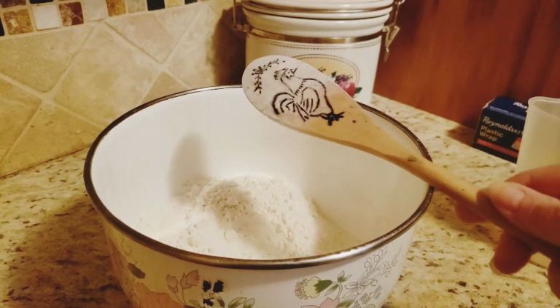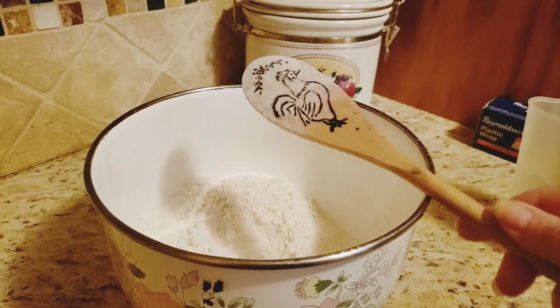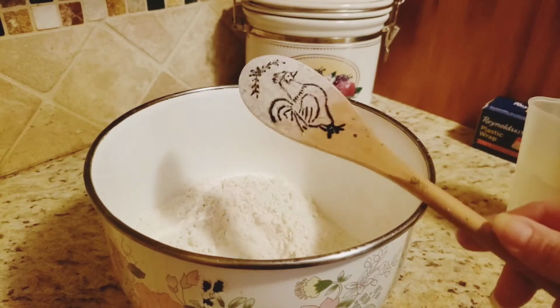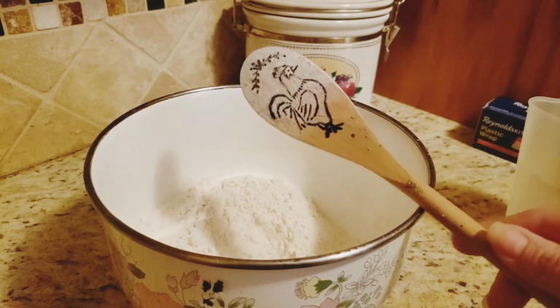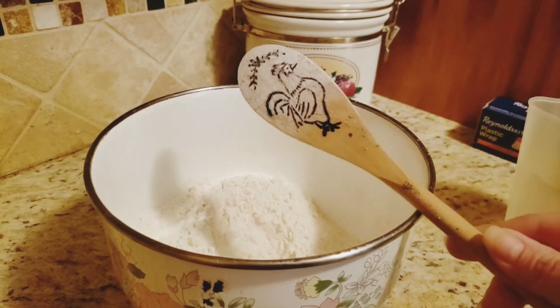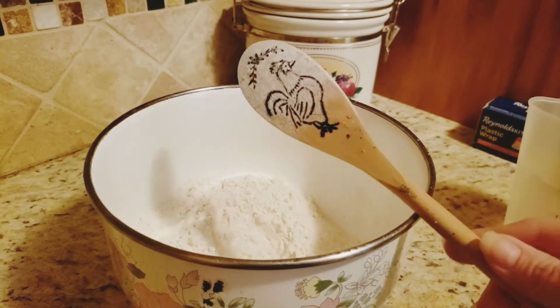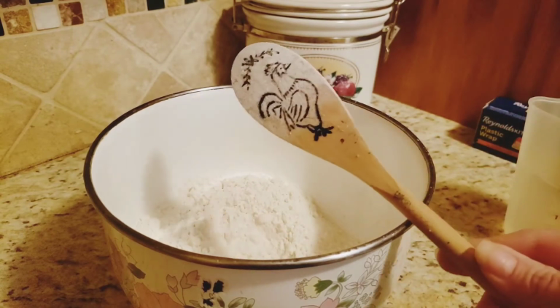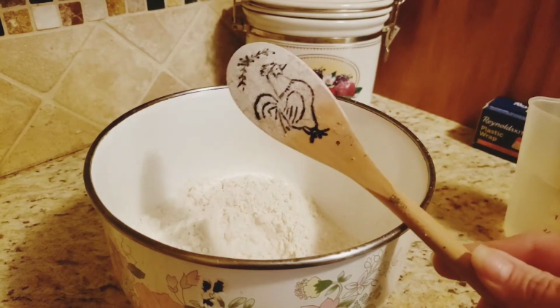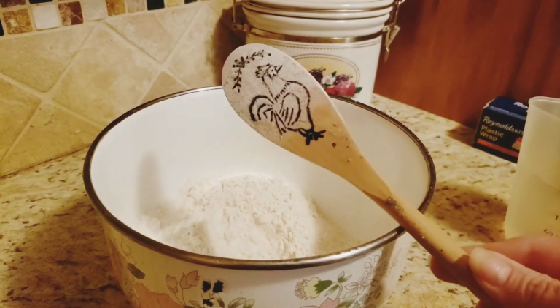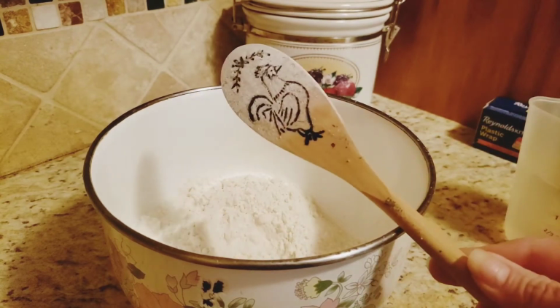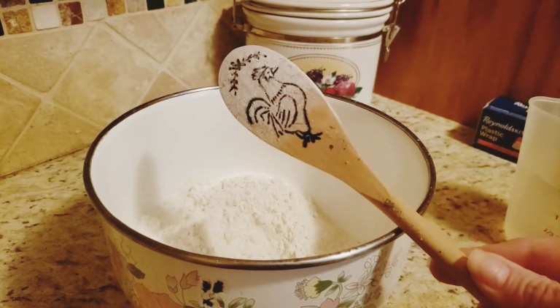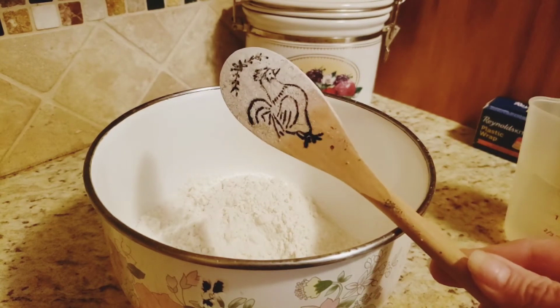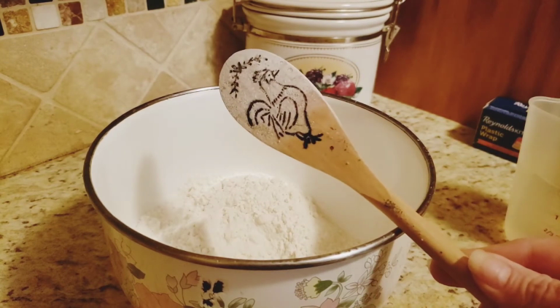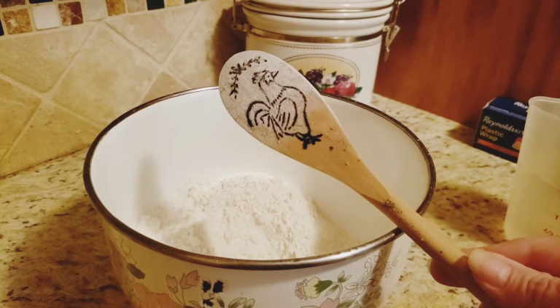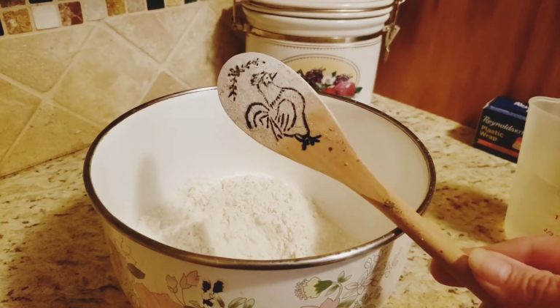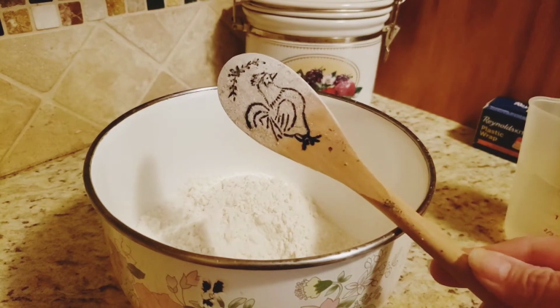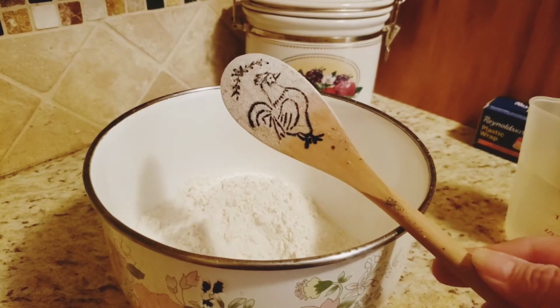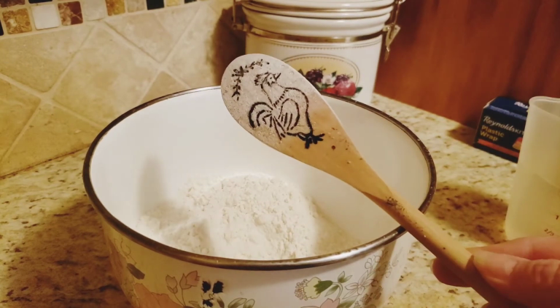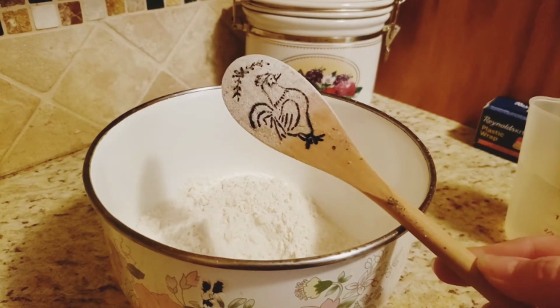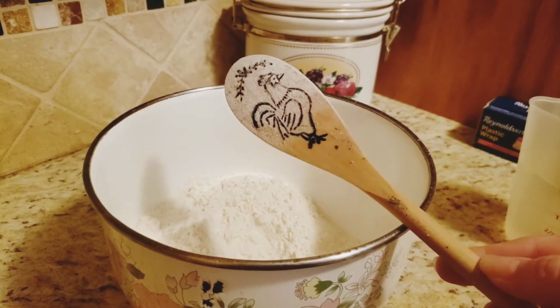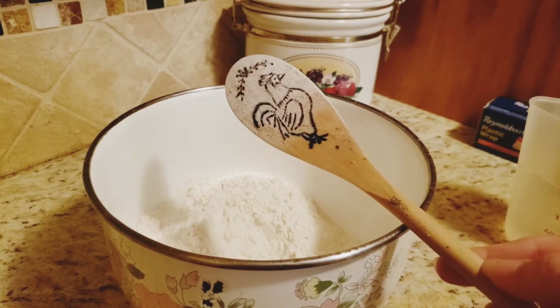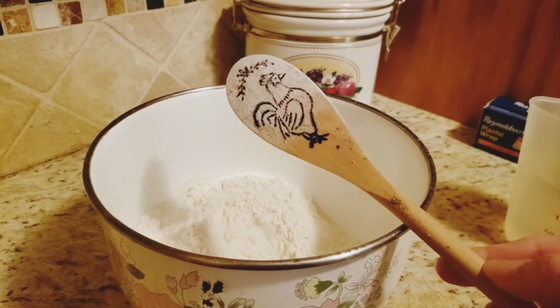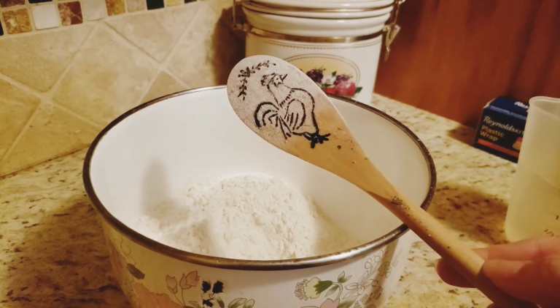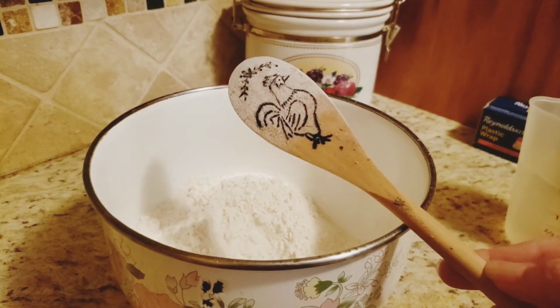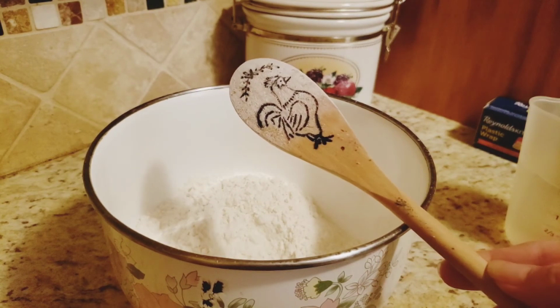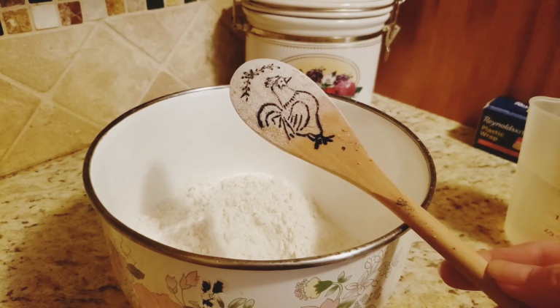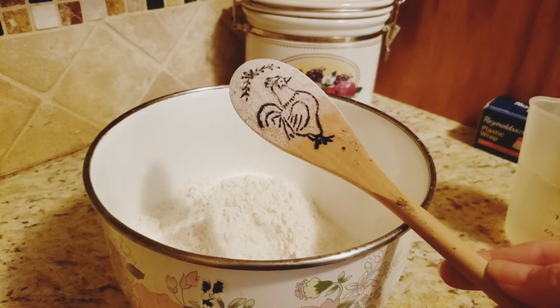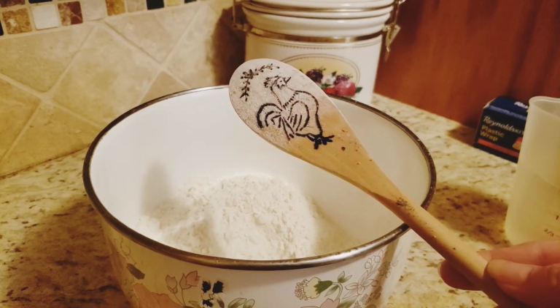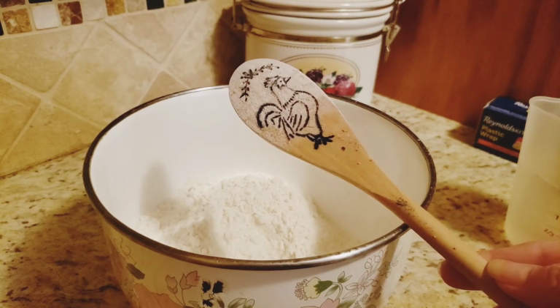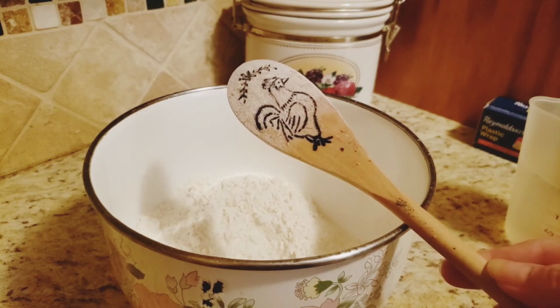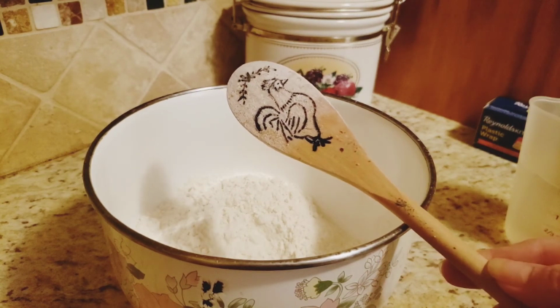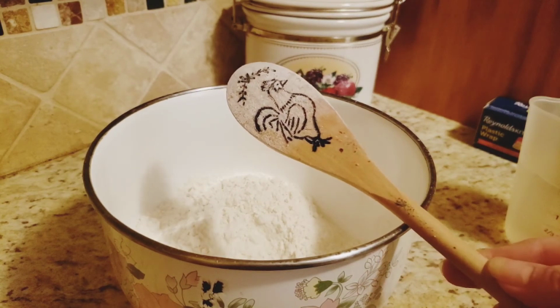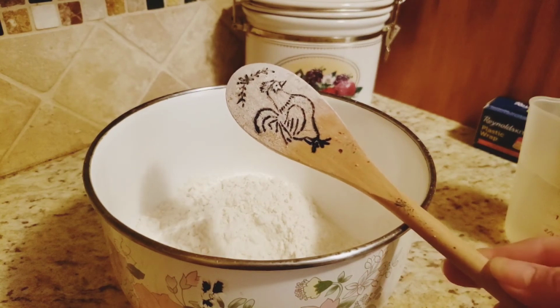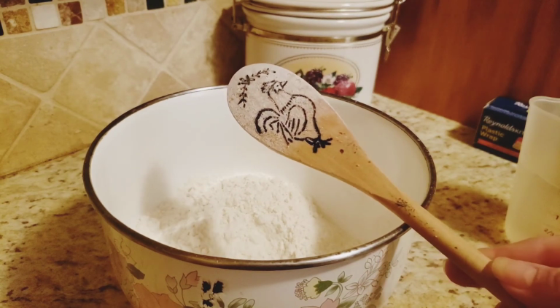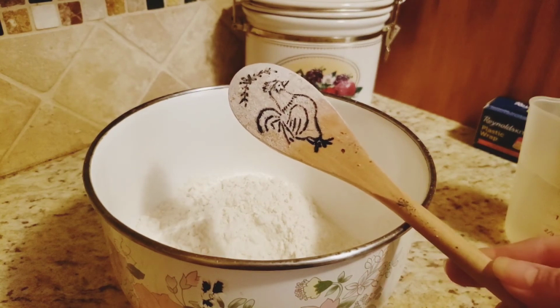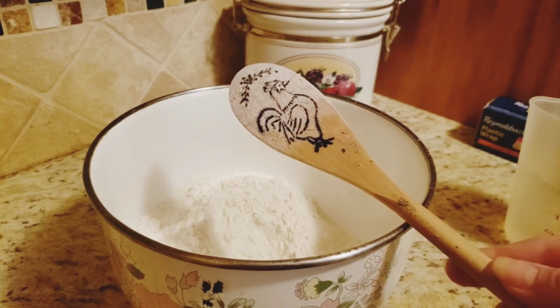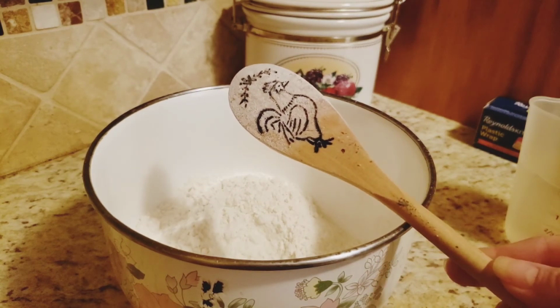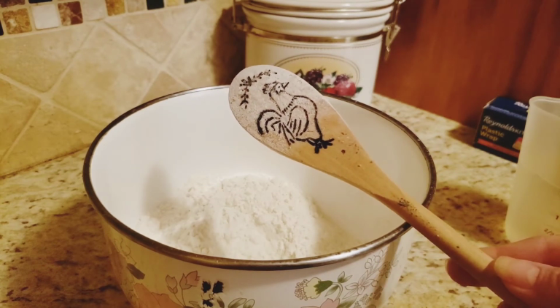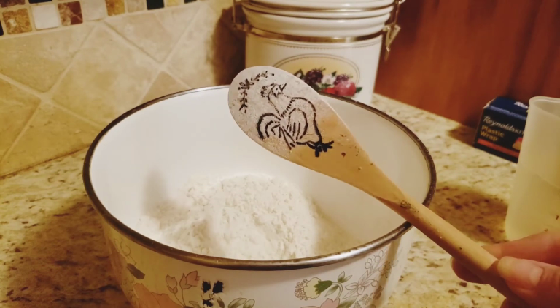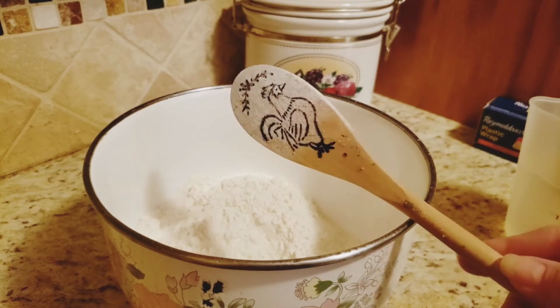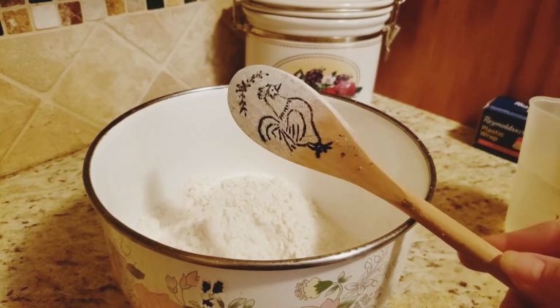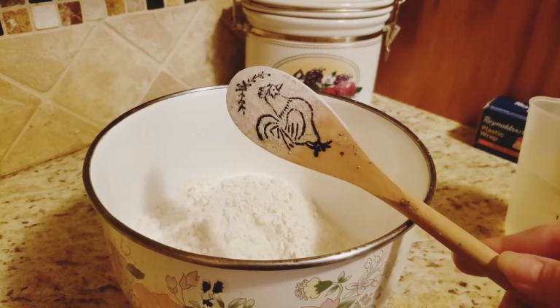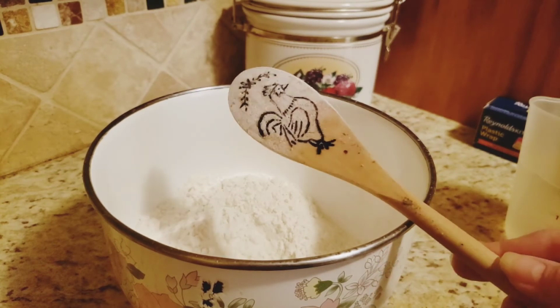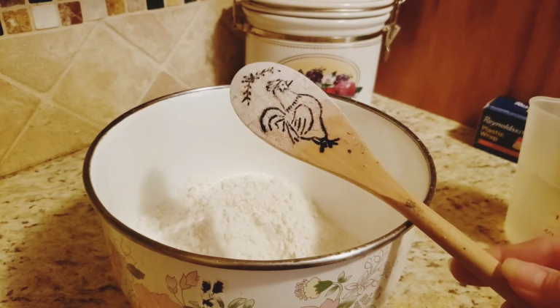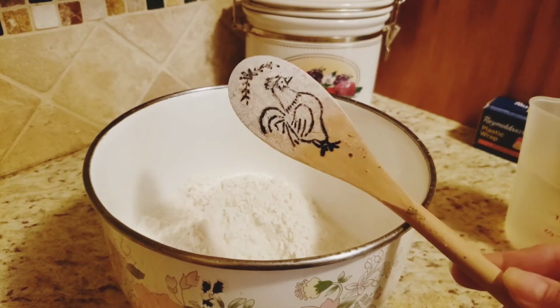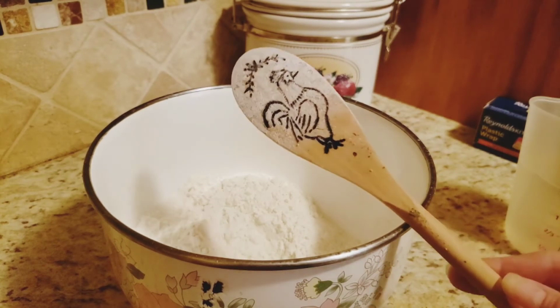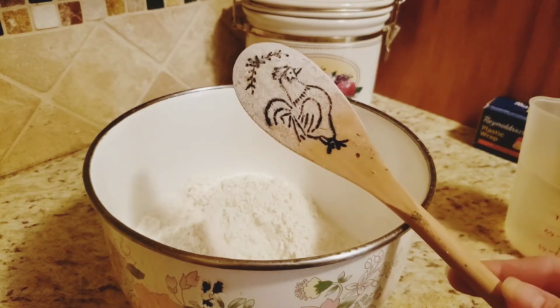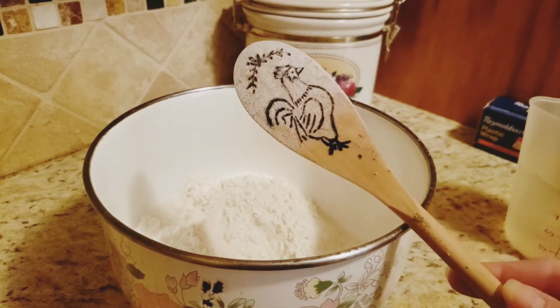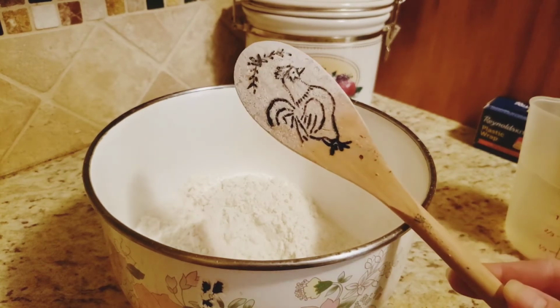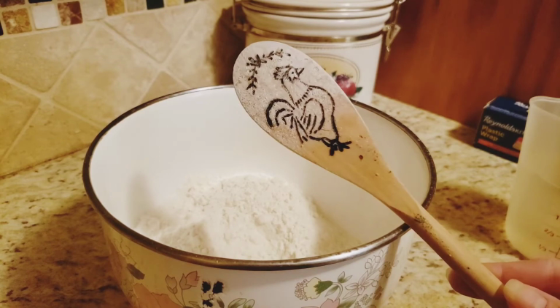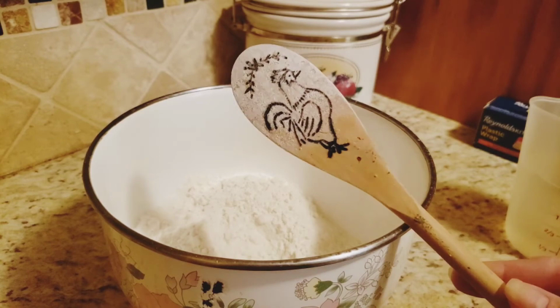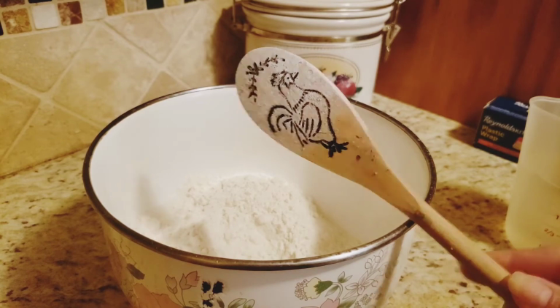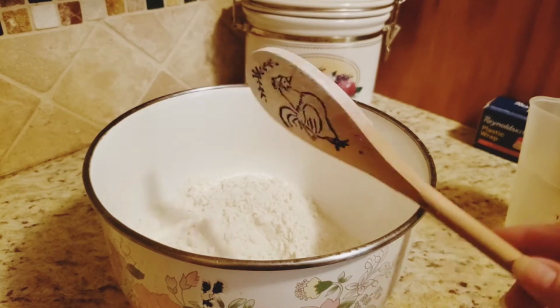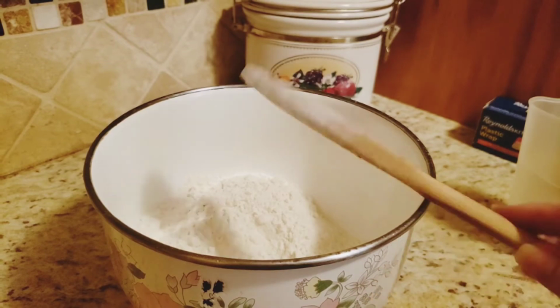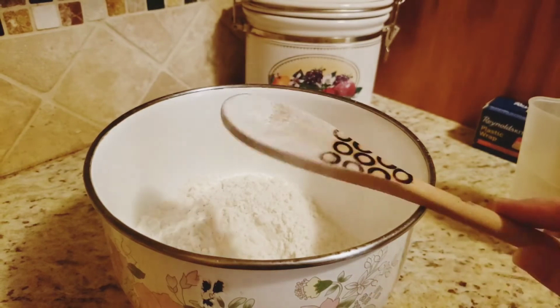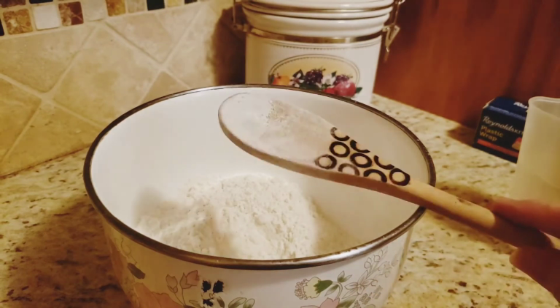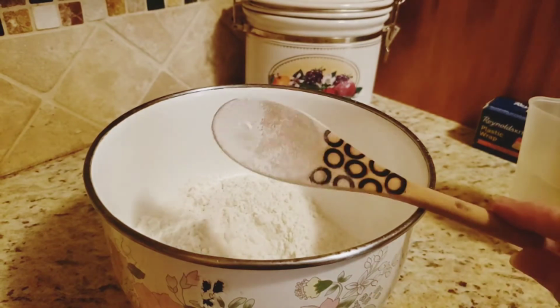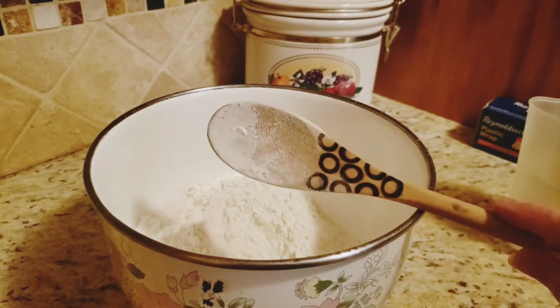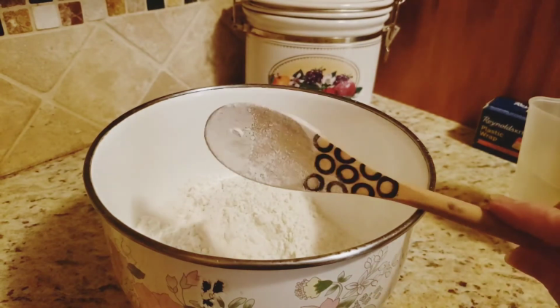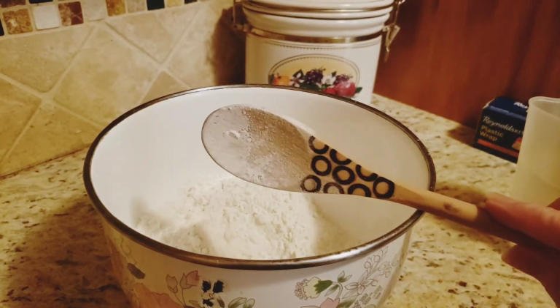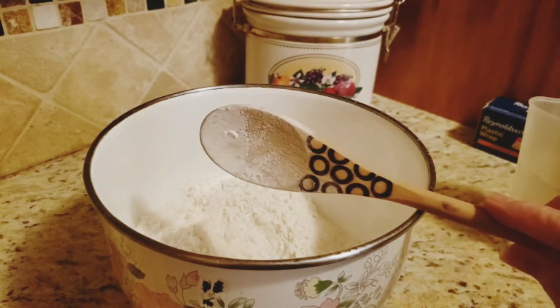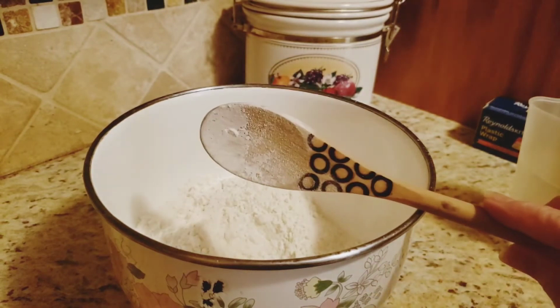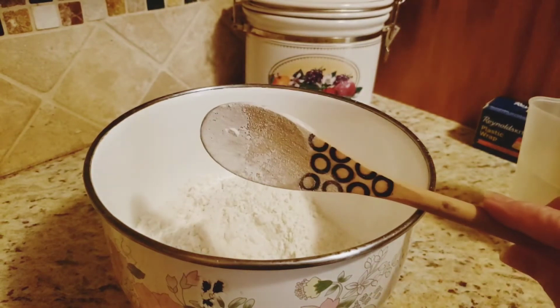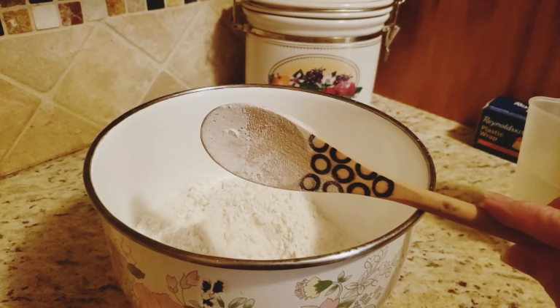My son-in-law made me these spoons for Christmas one year. He did the wood carvings on them. Those are cute.